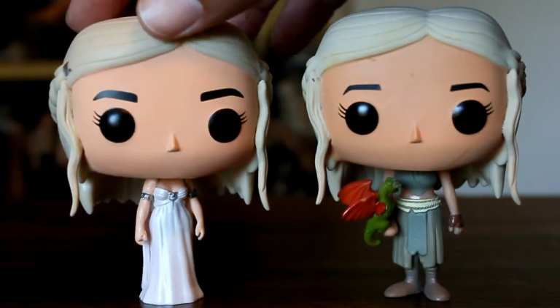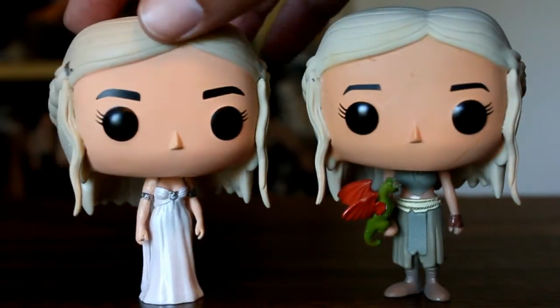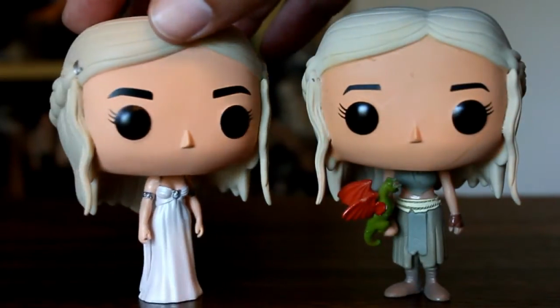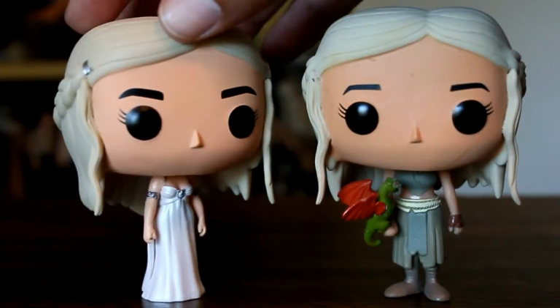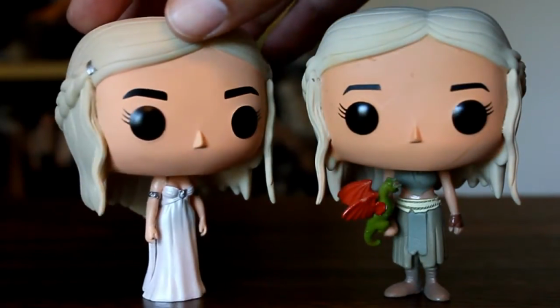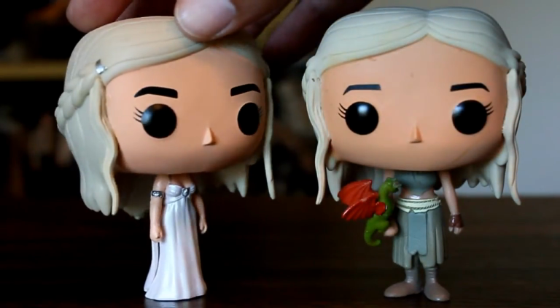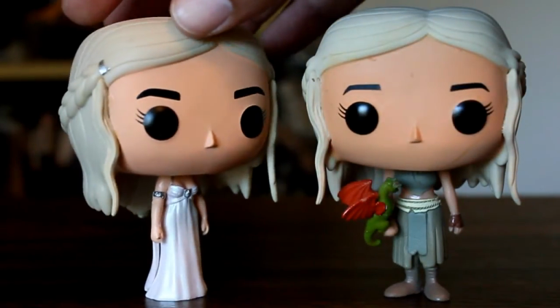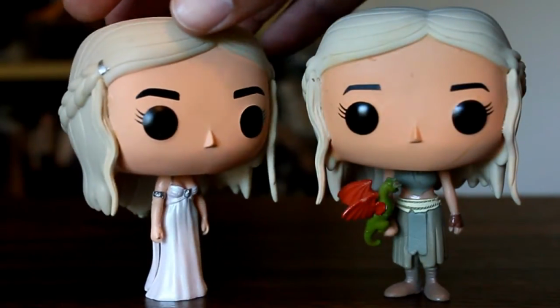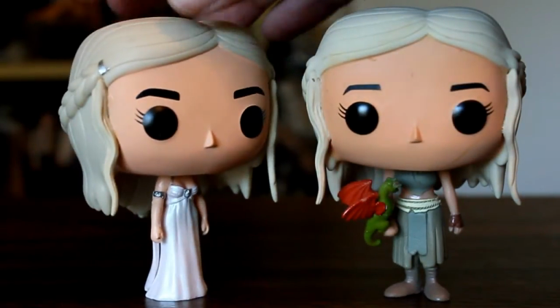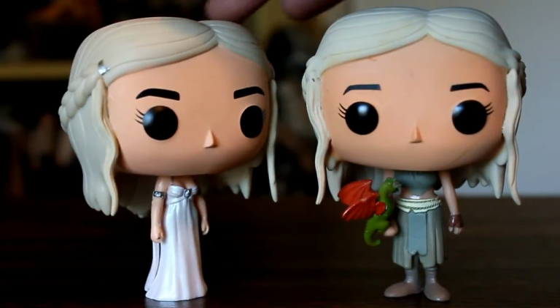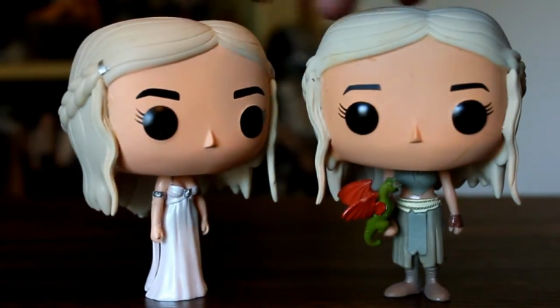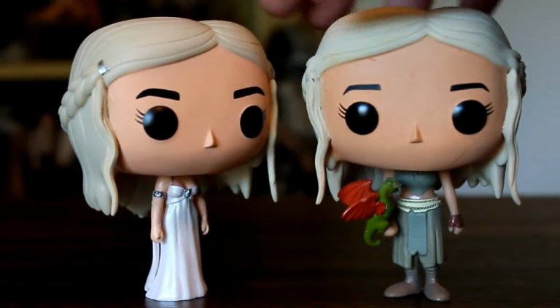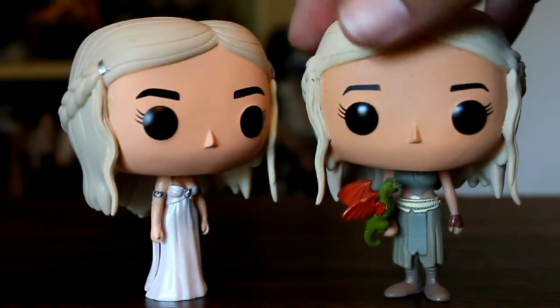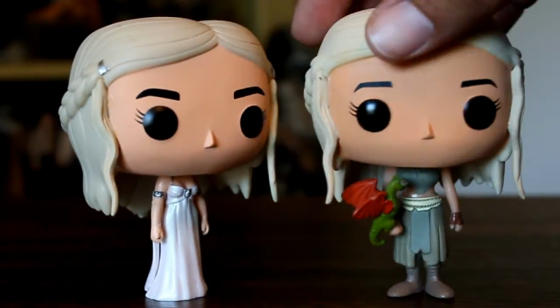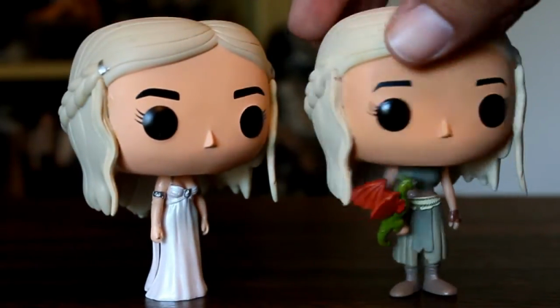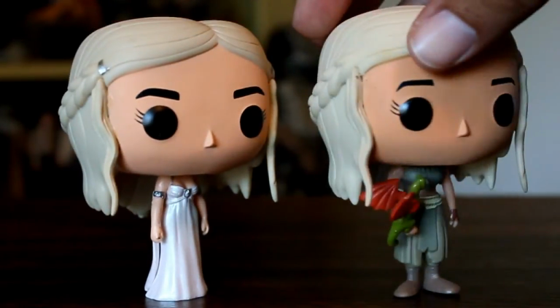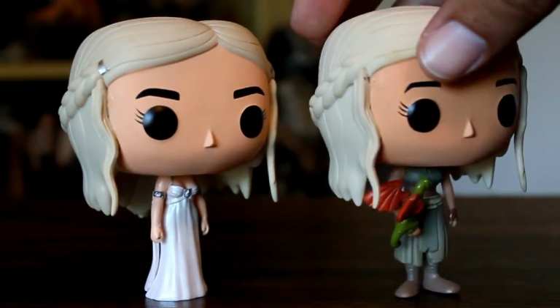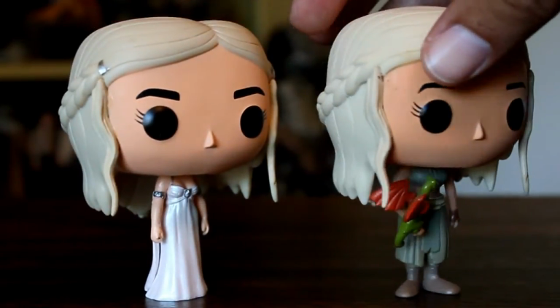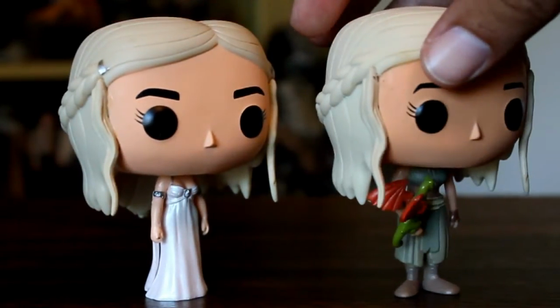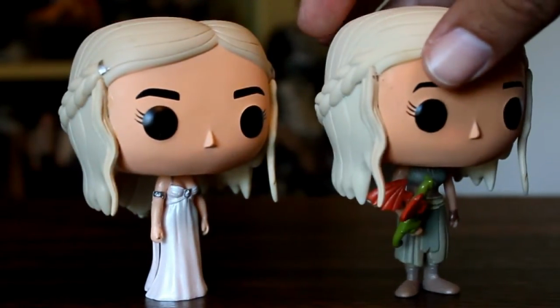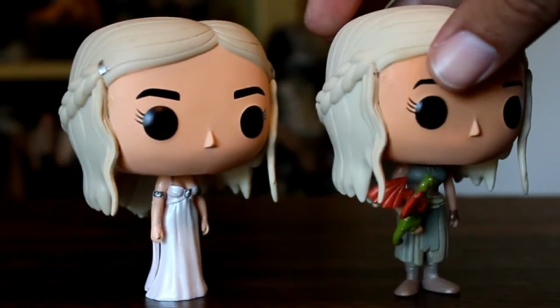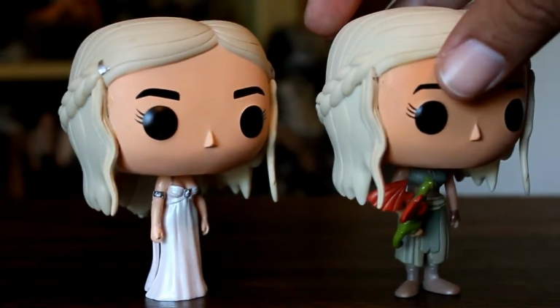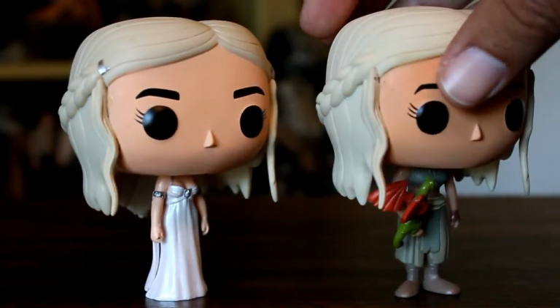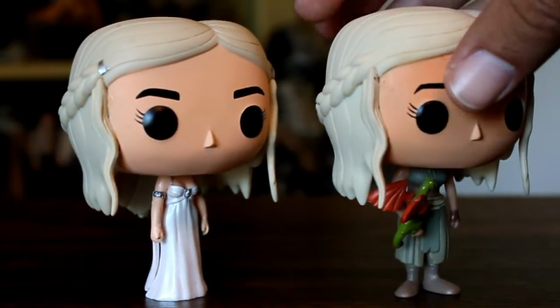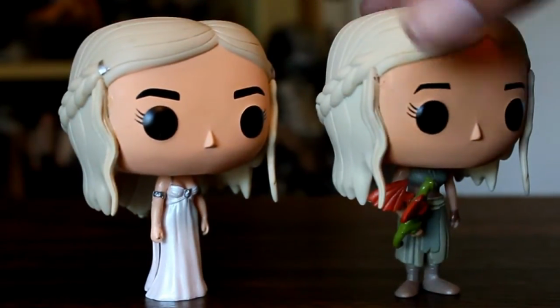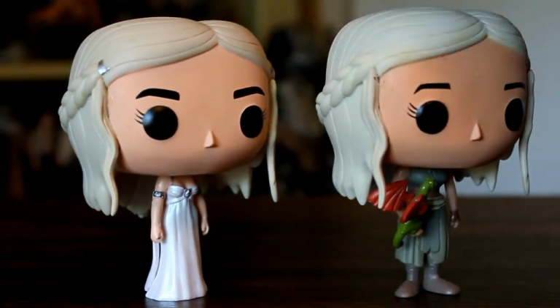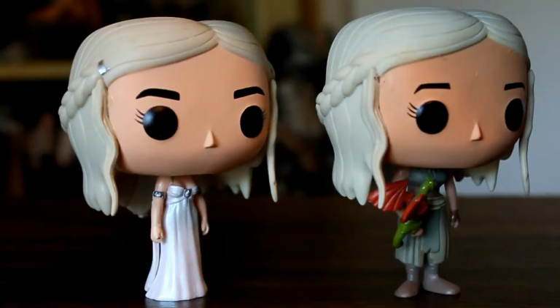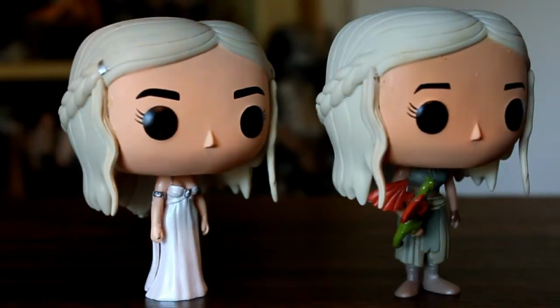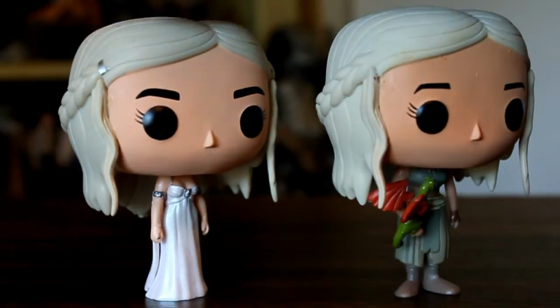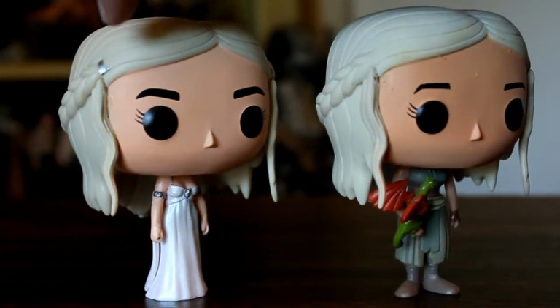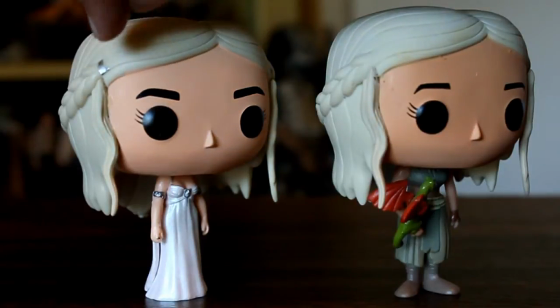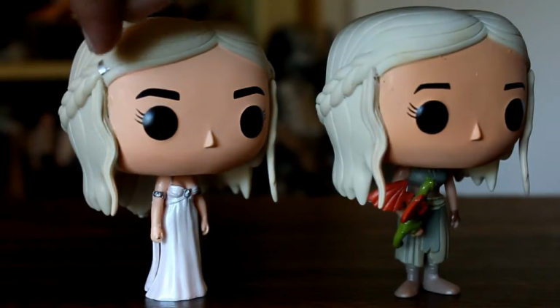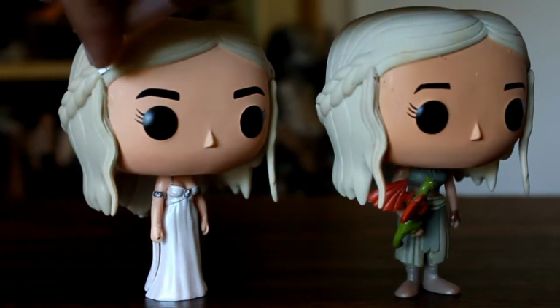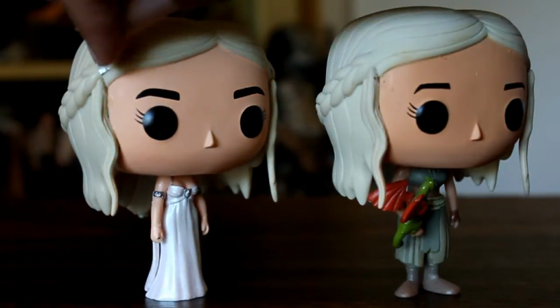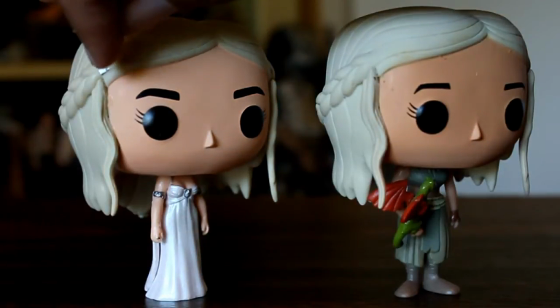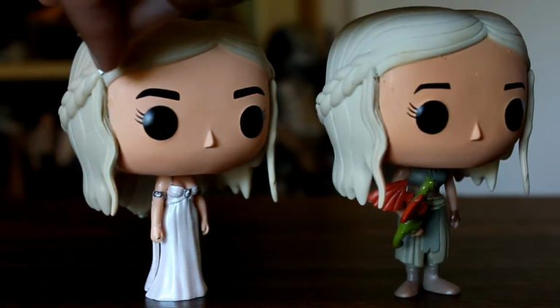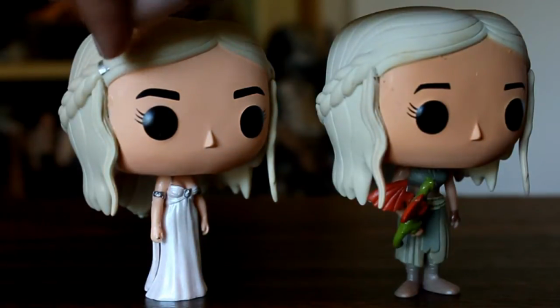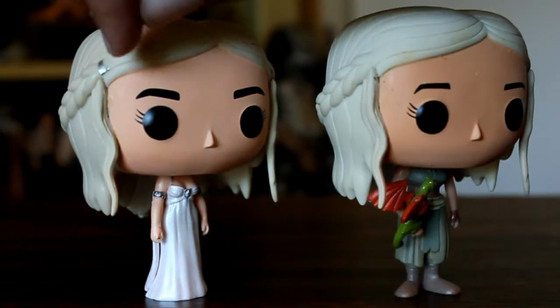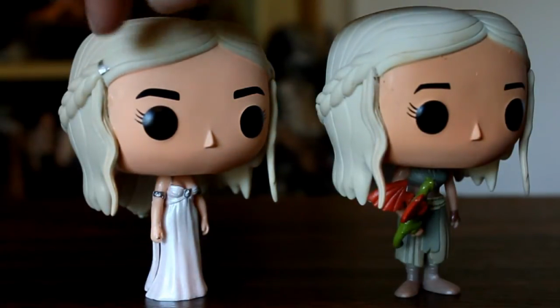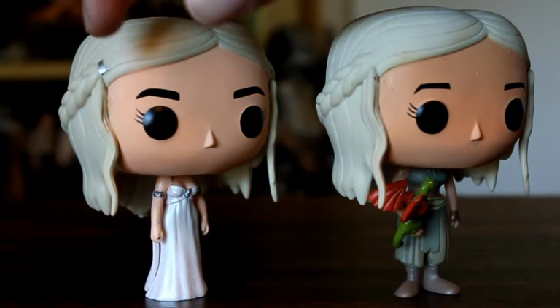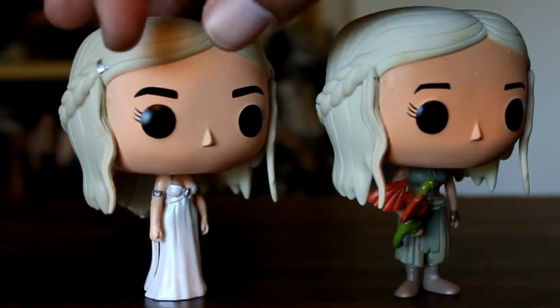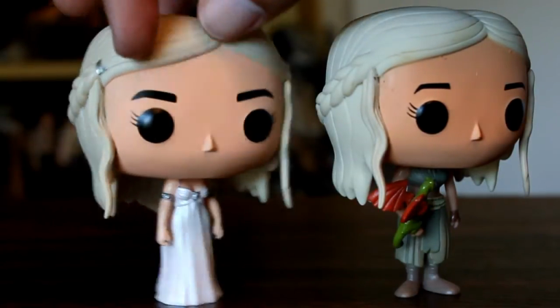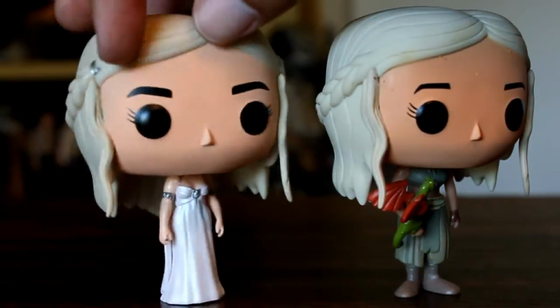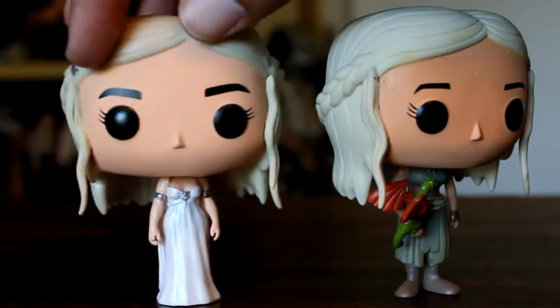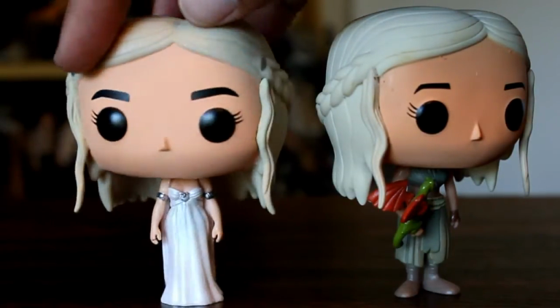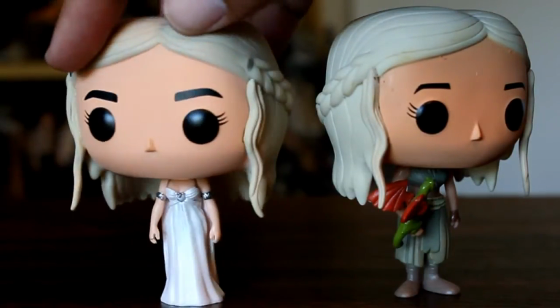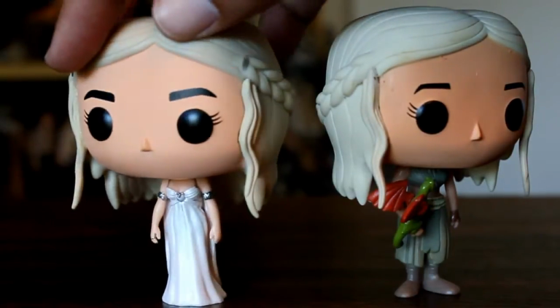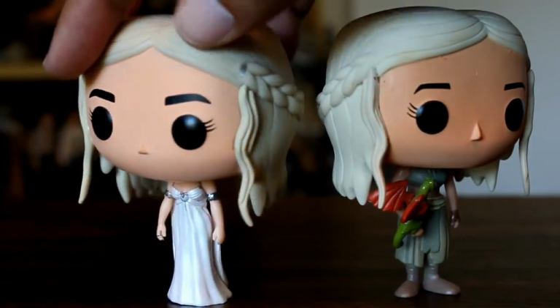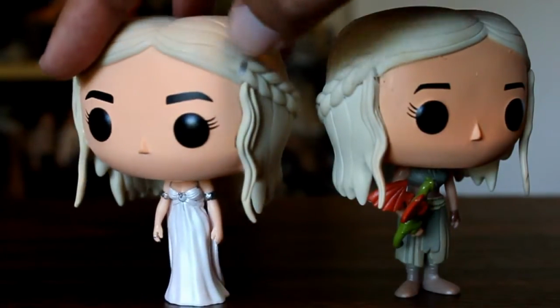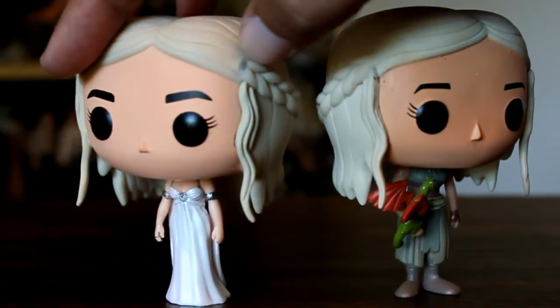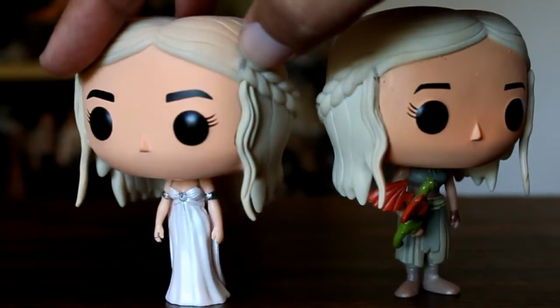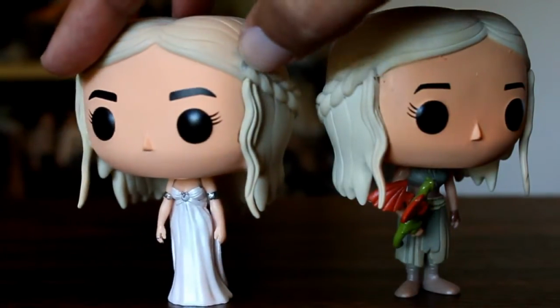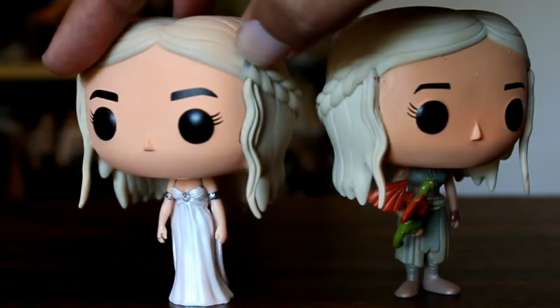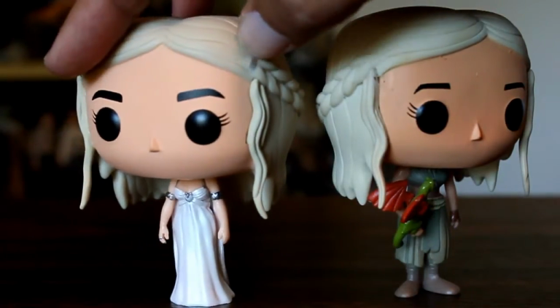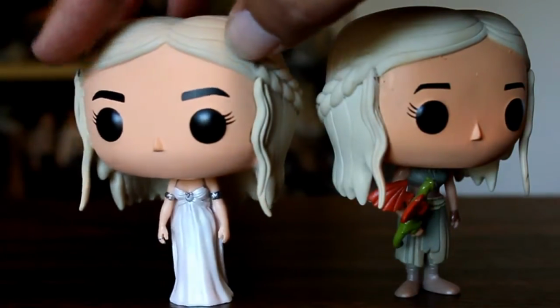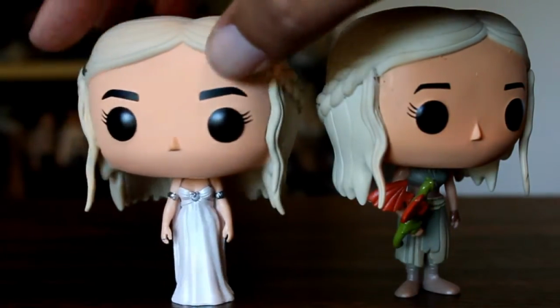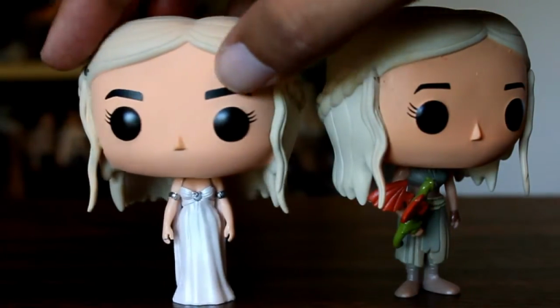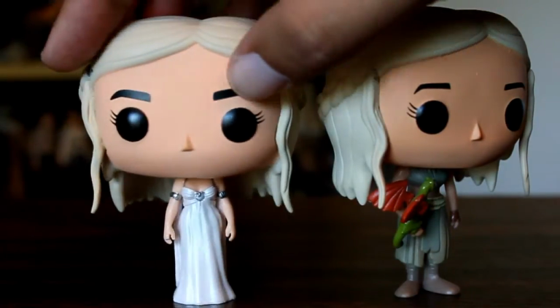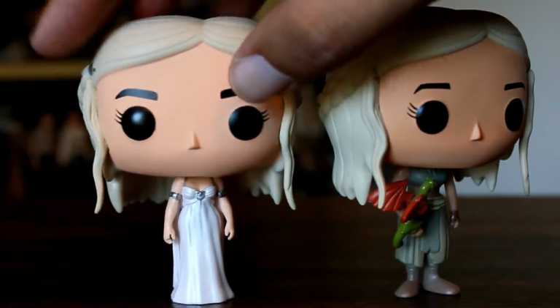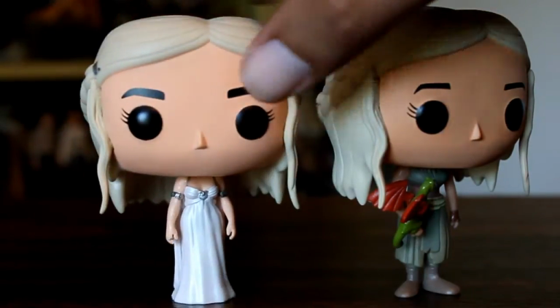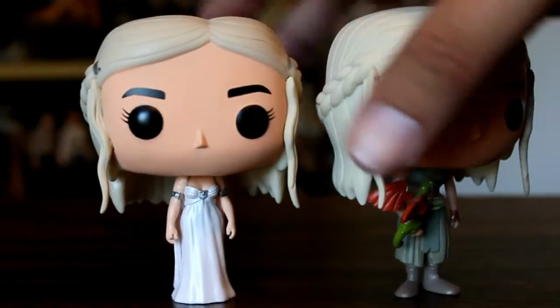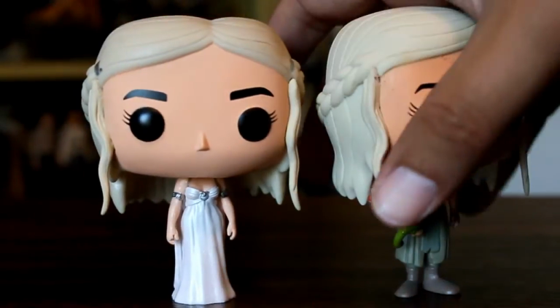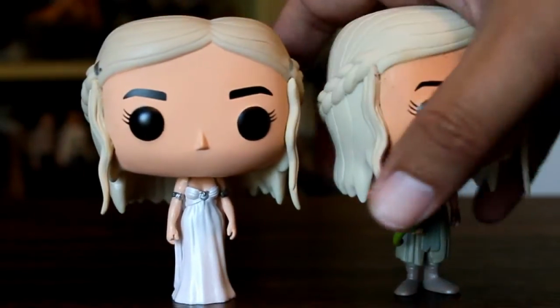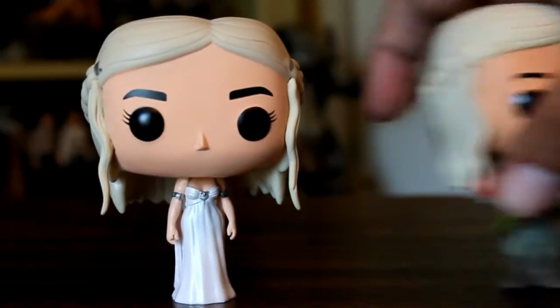One little adjustment they've made is, even though there's no new sculpt, they've painted these little silver hair thingies on the edges of her braid.